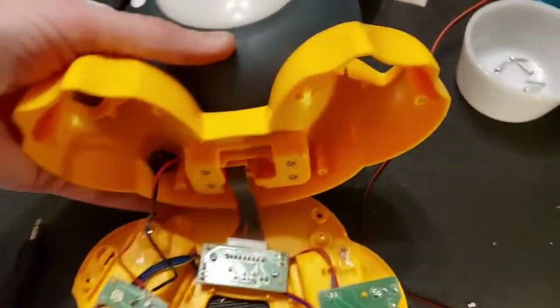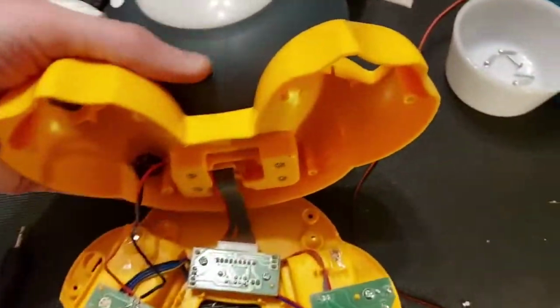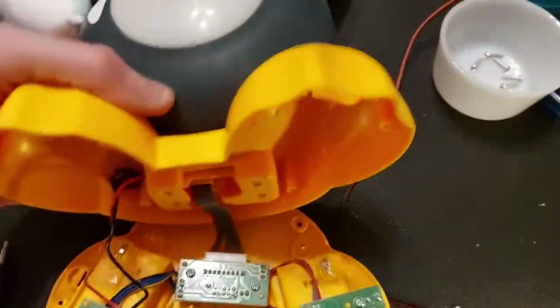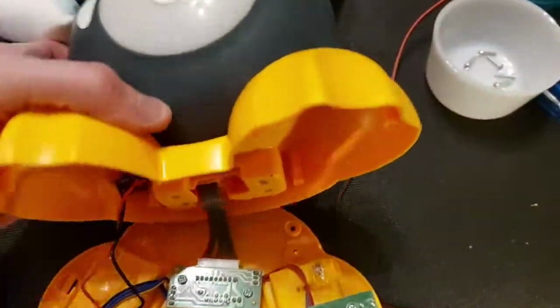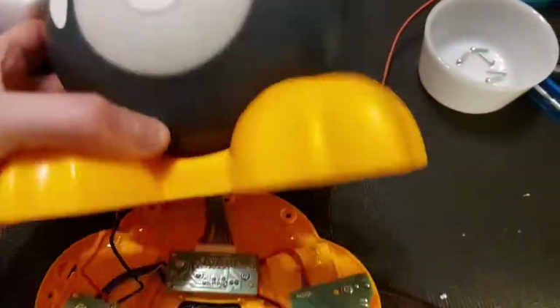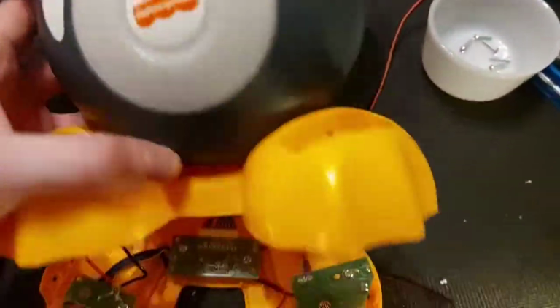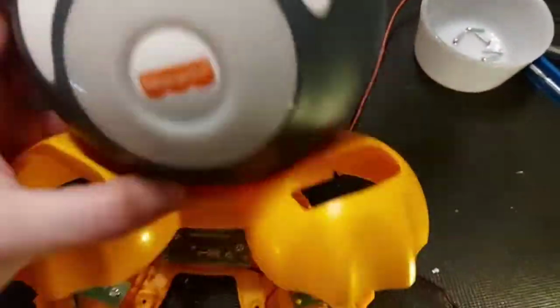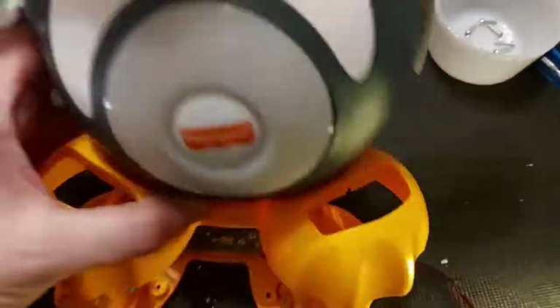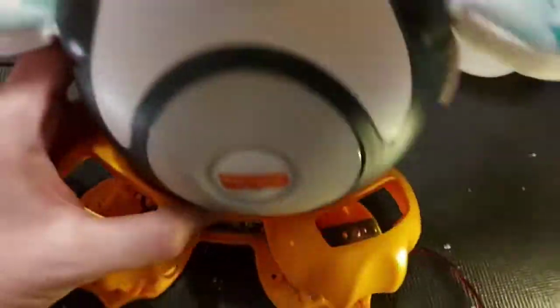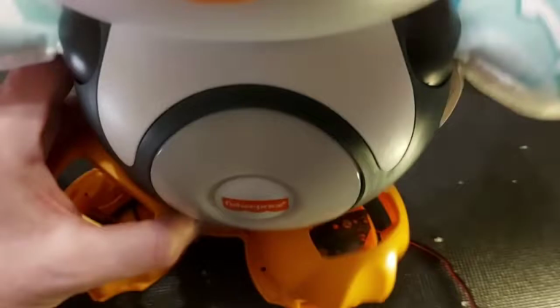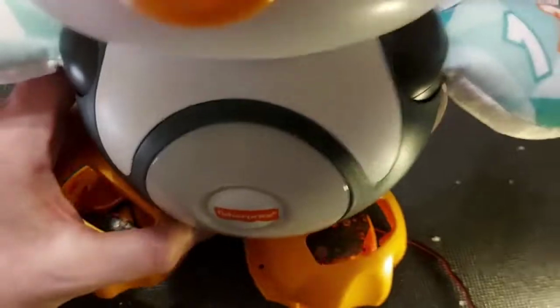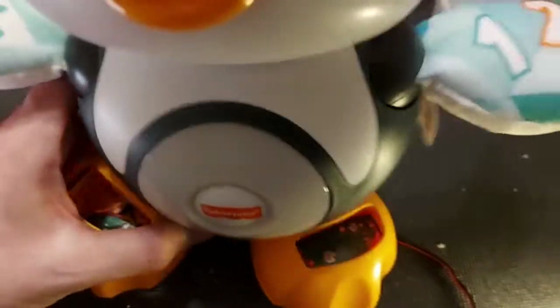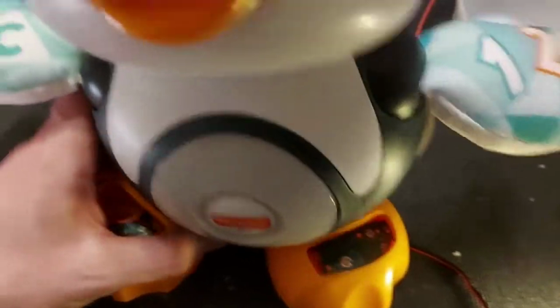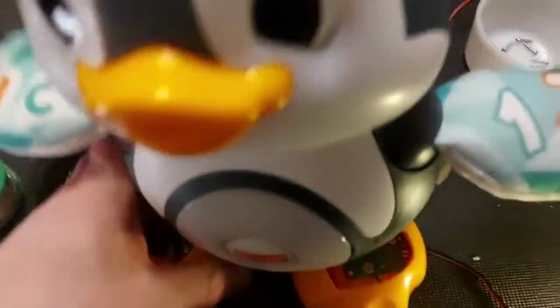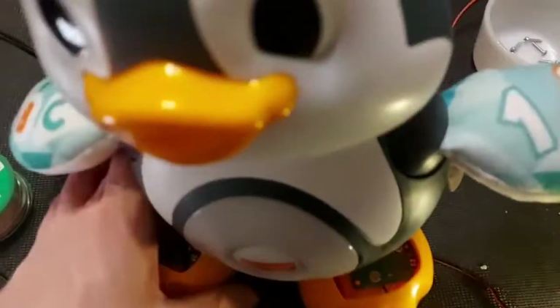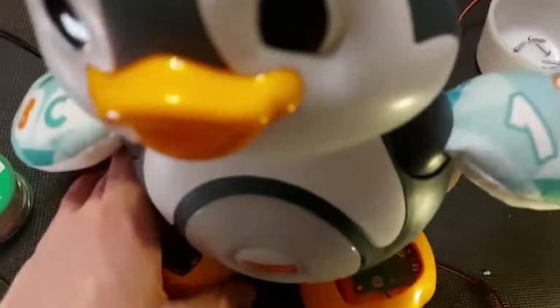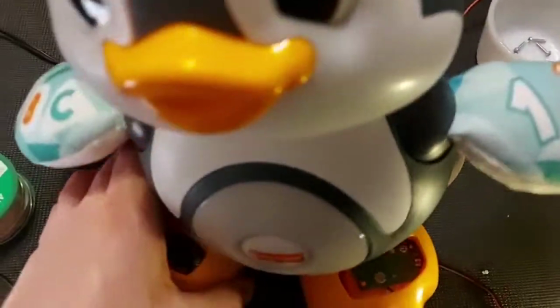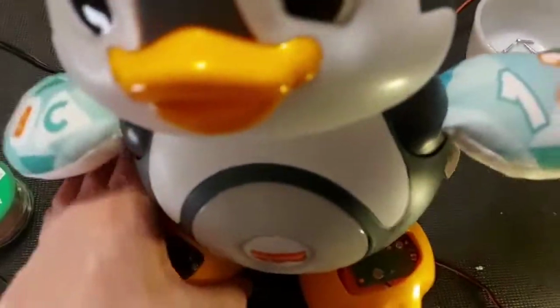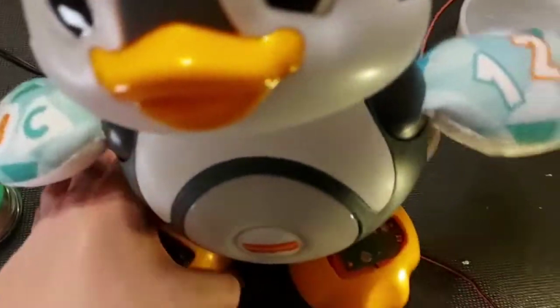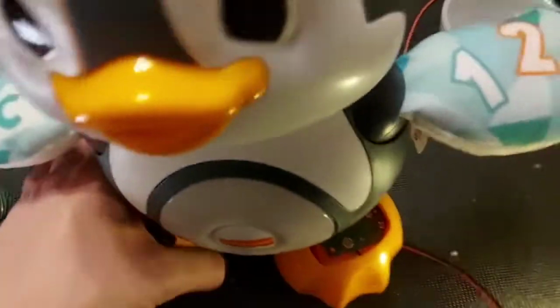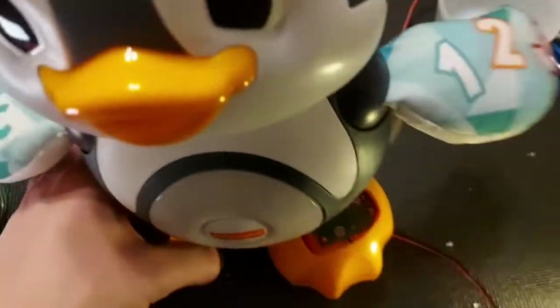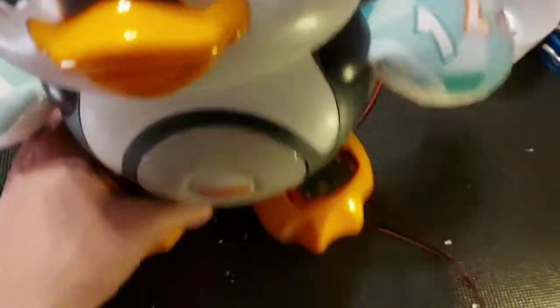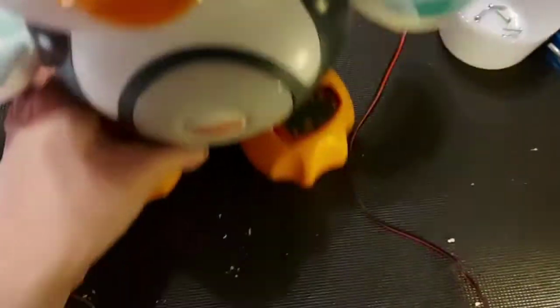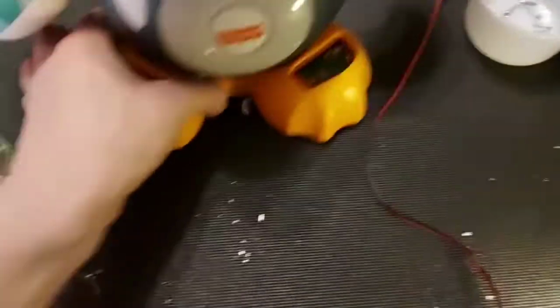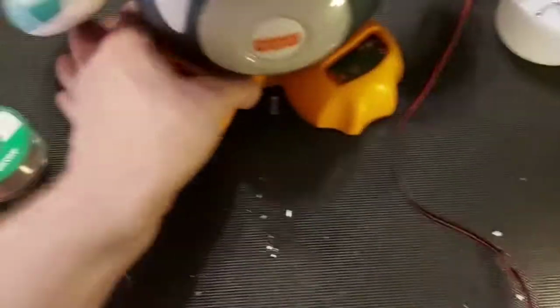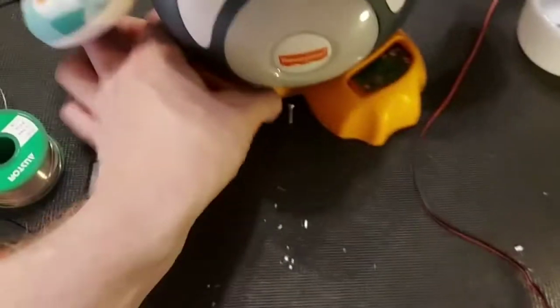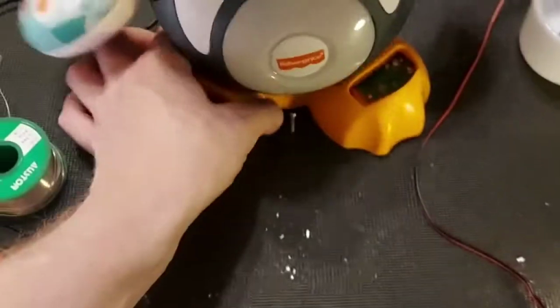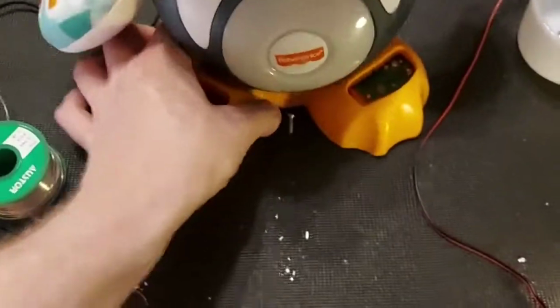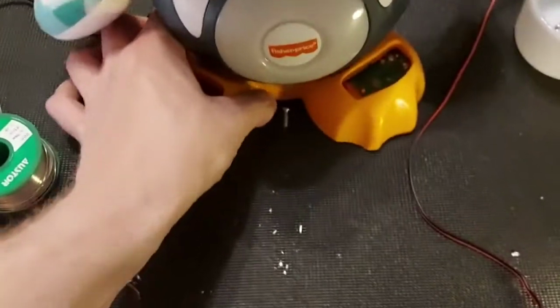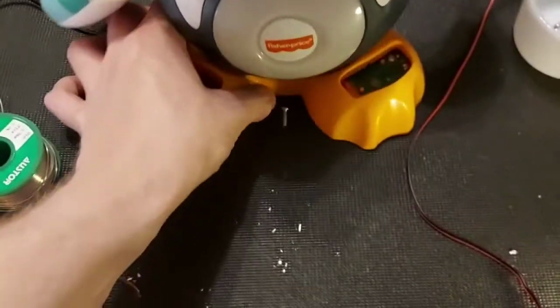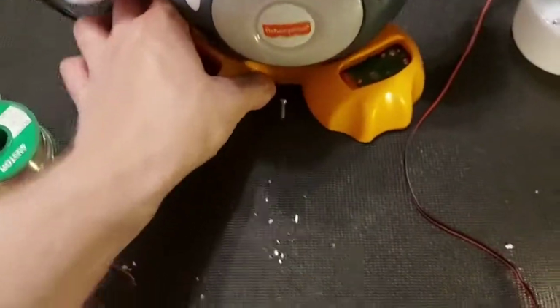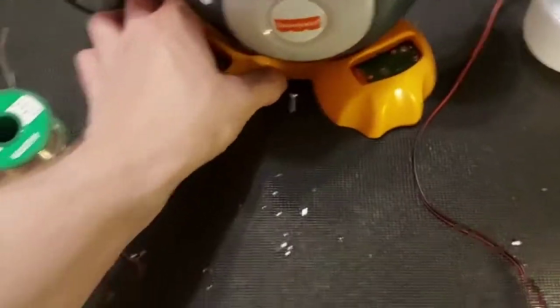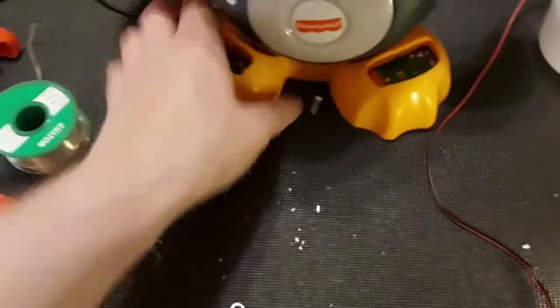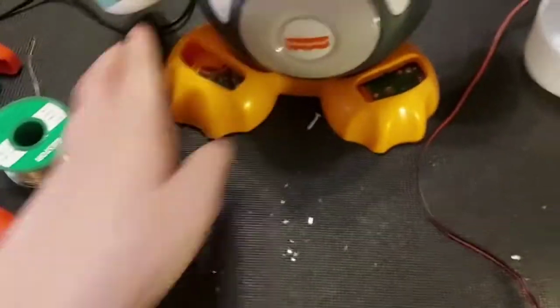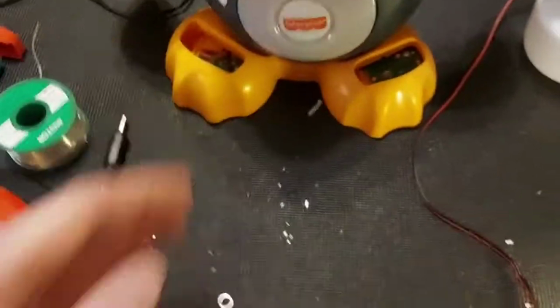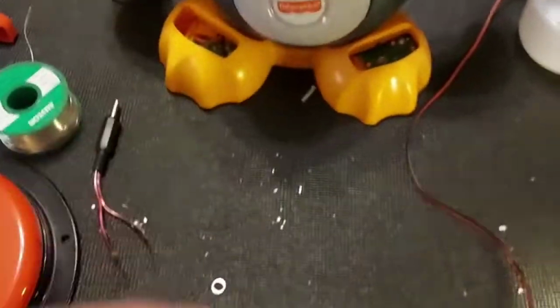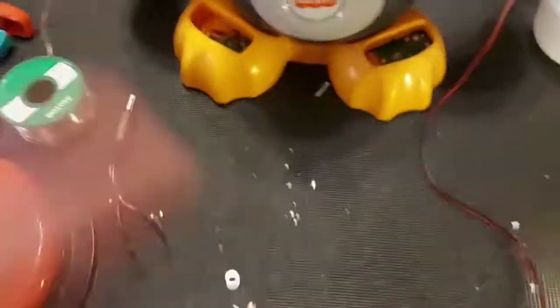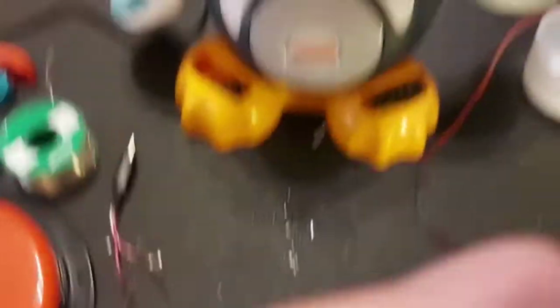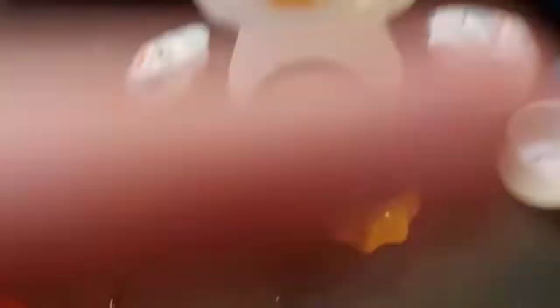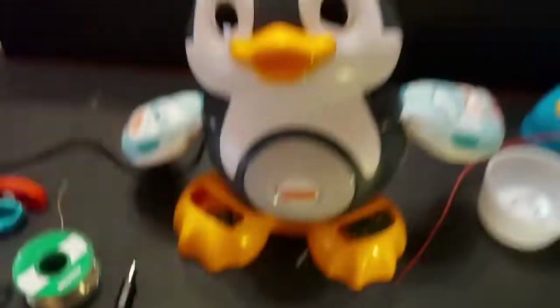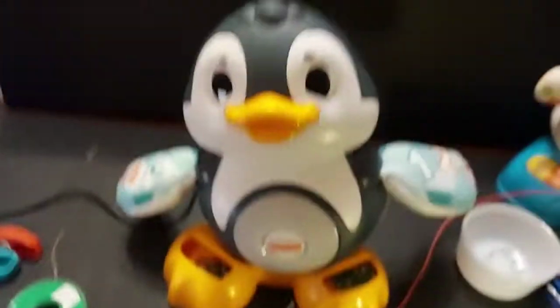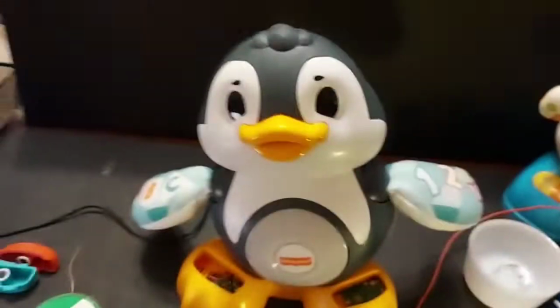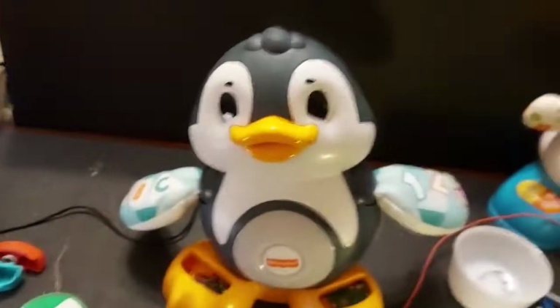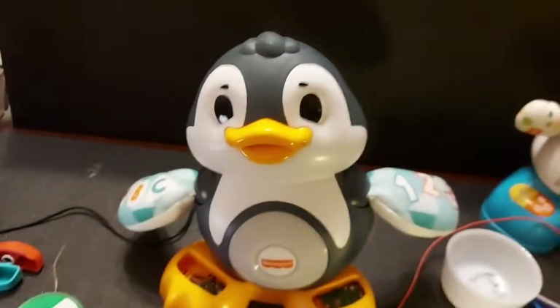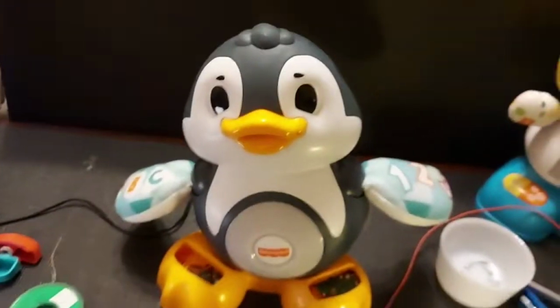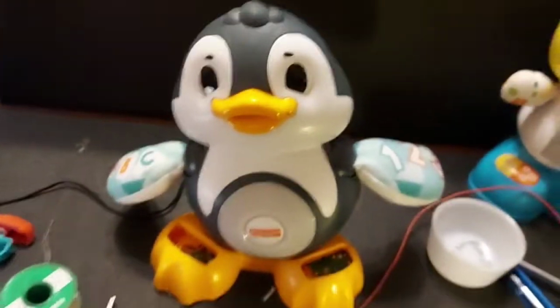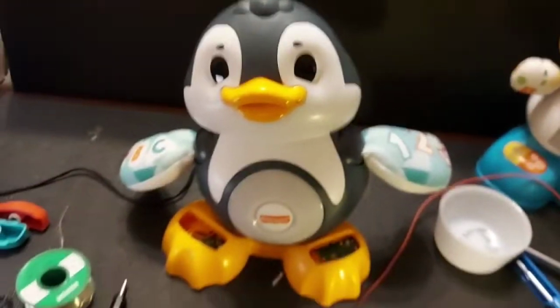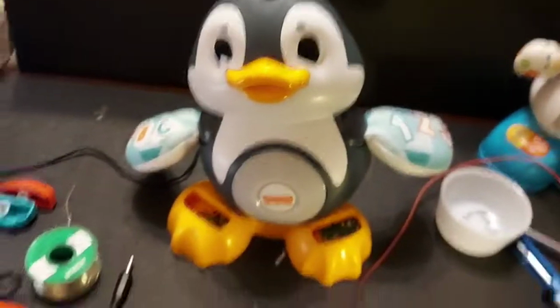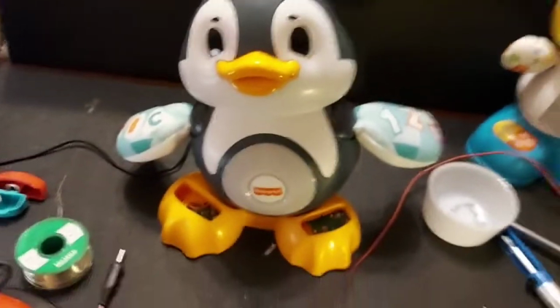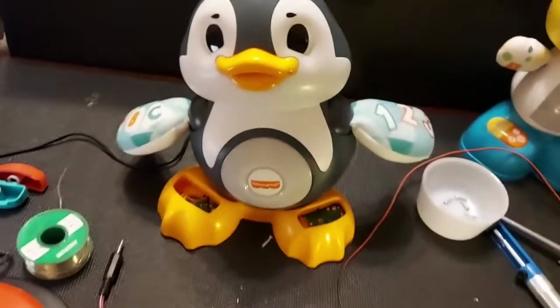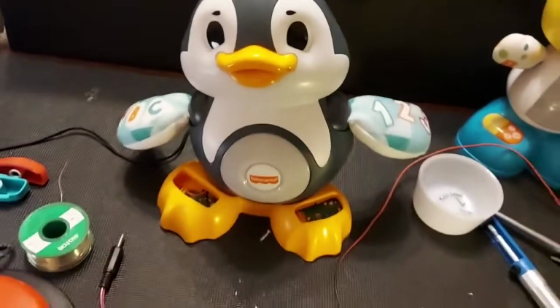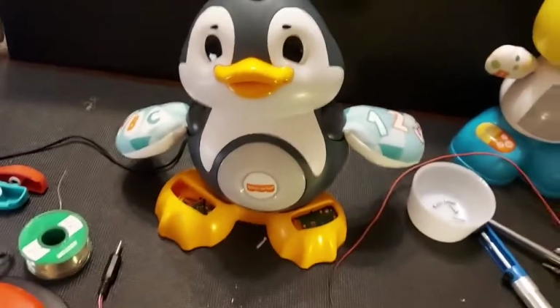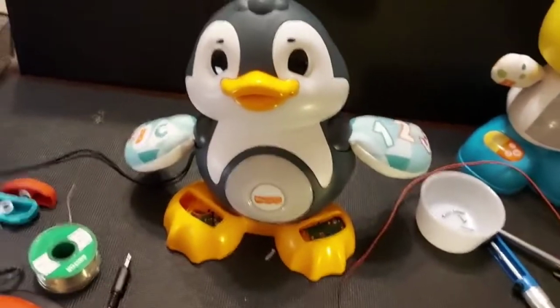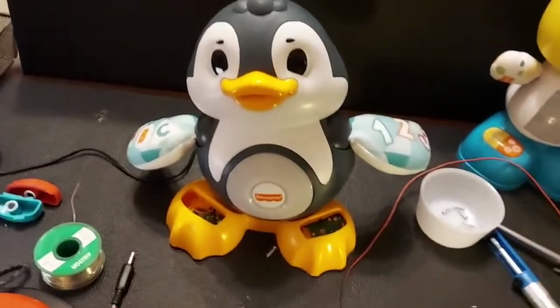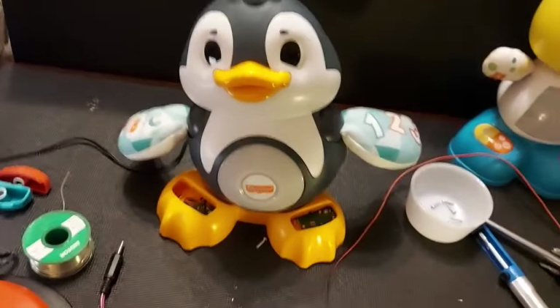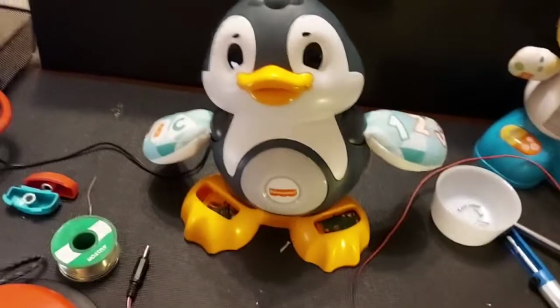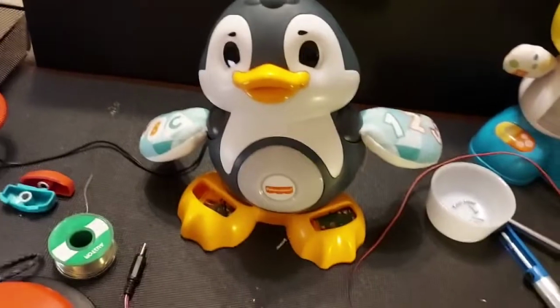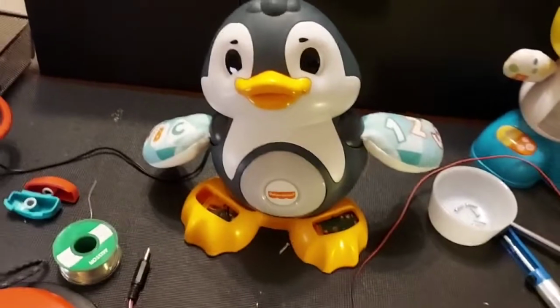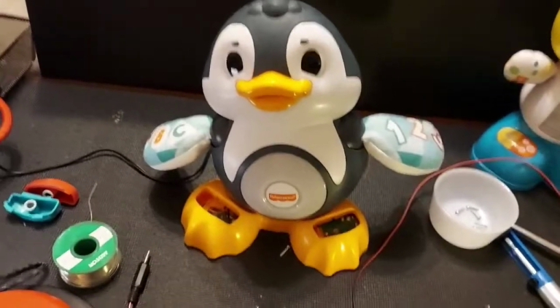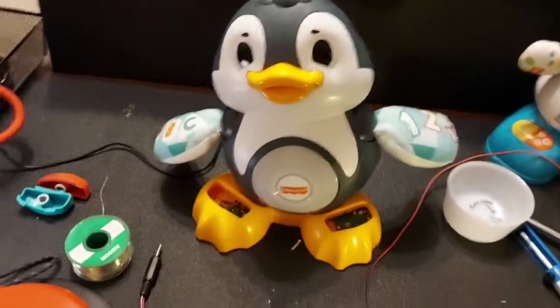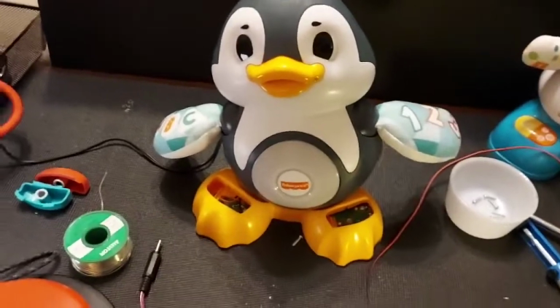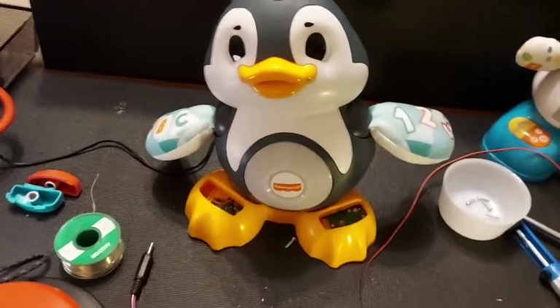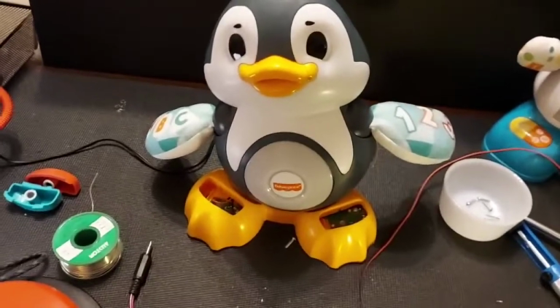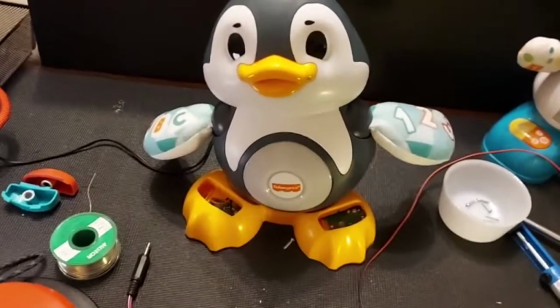So that's adapting the Fisher-Price Link-a-Mole penguin. Thank you for watching — appreciate it.